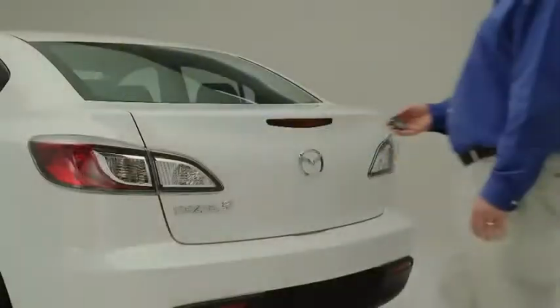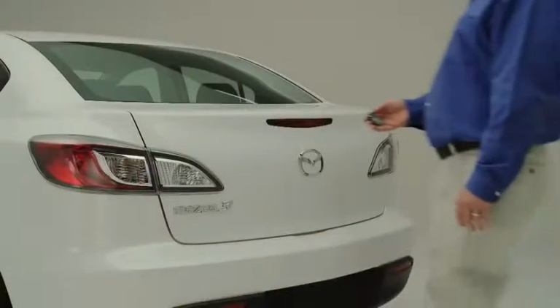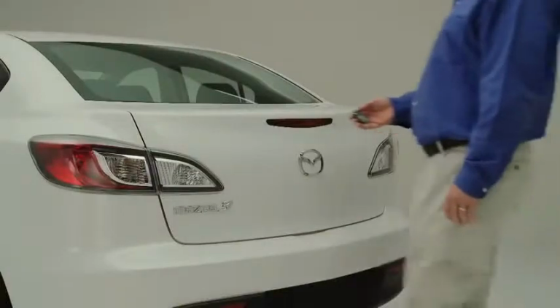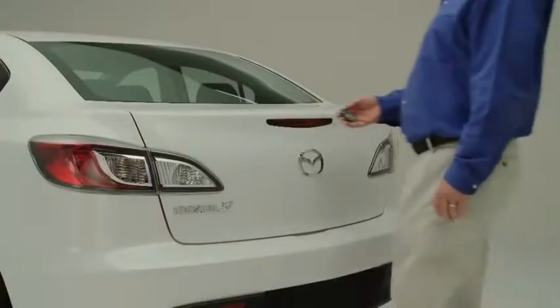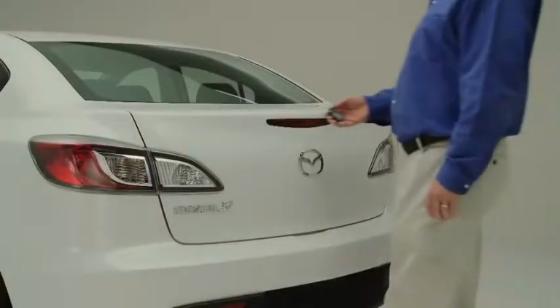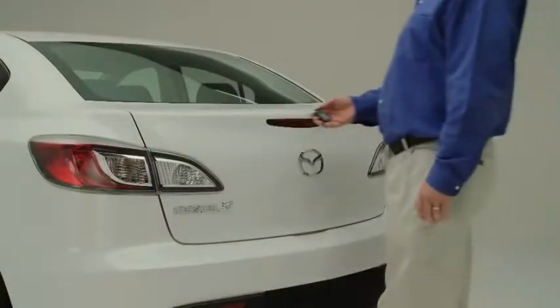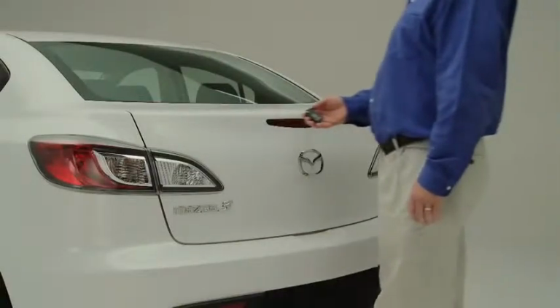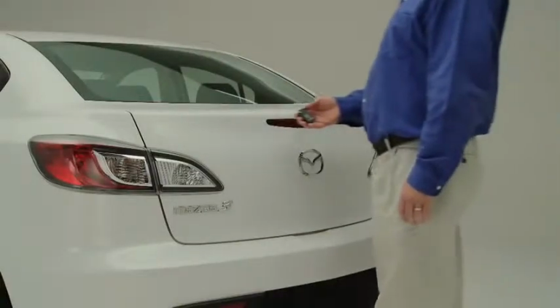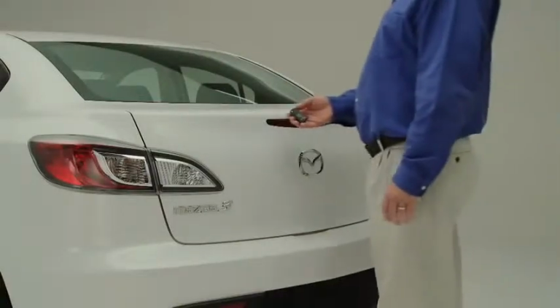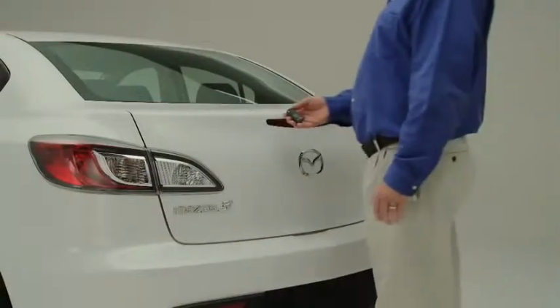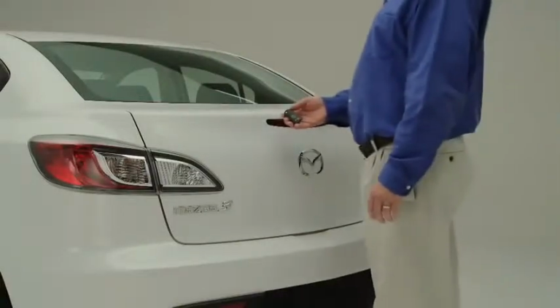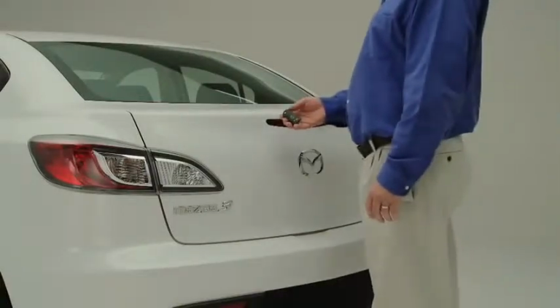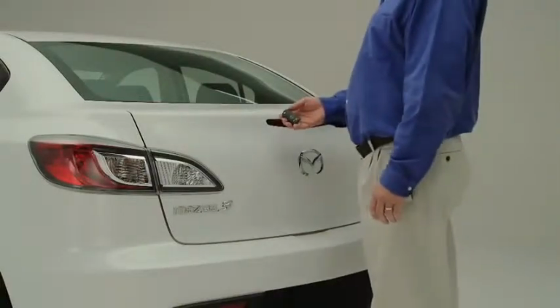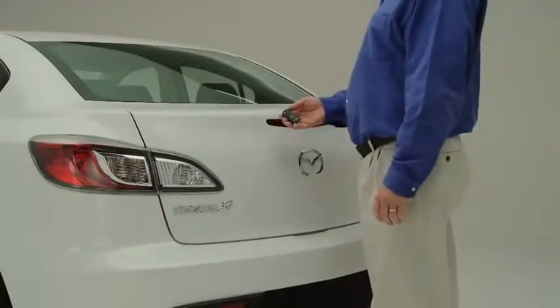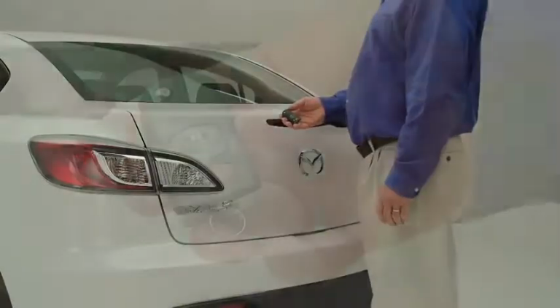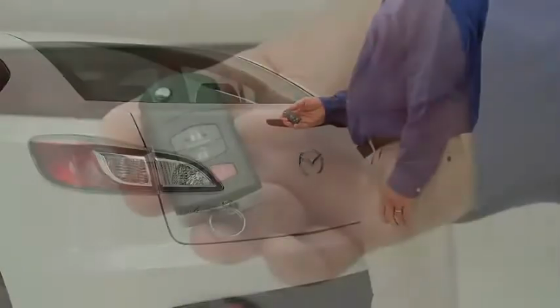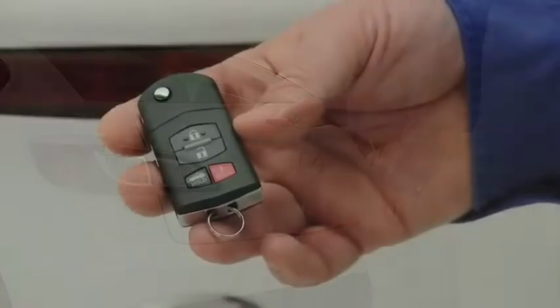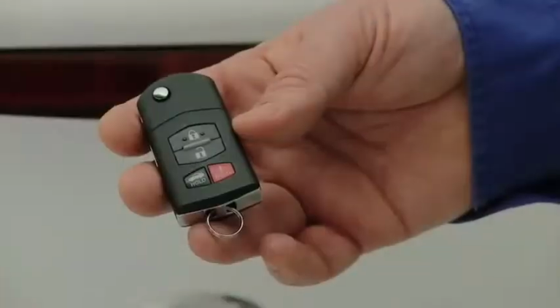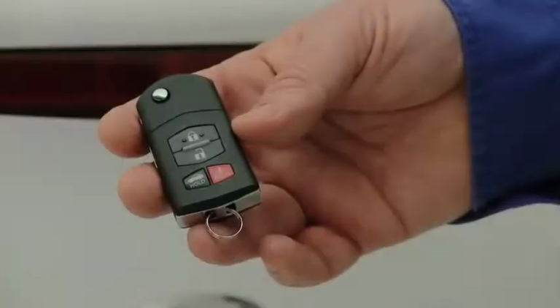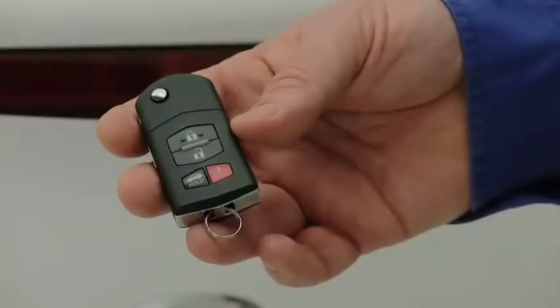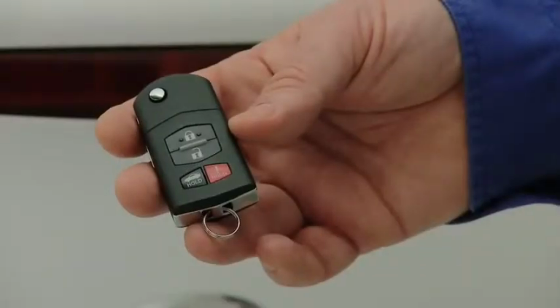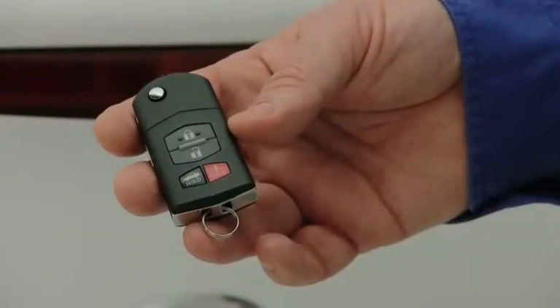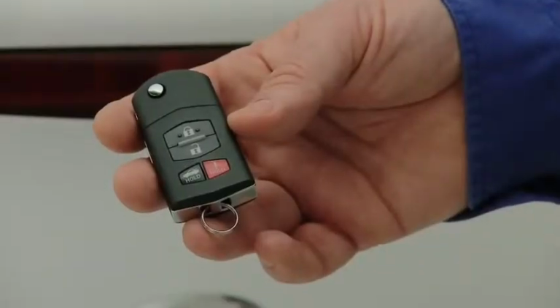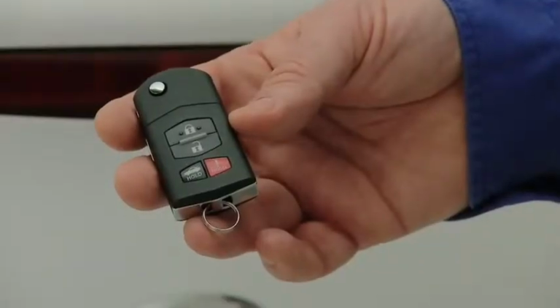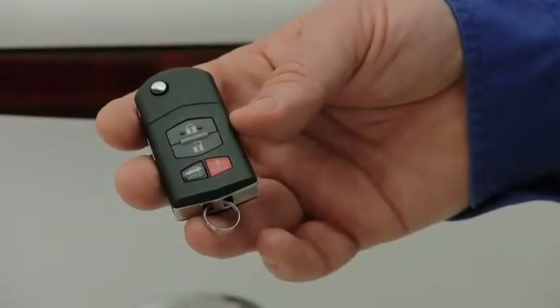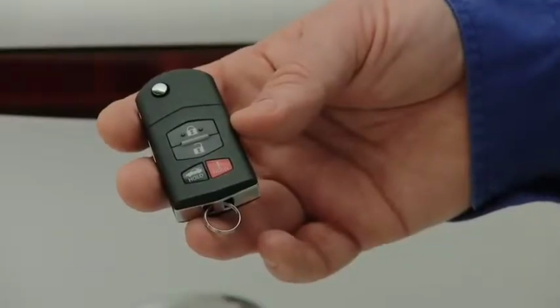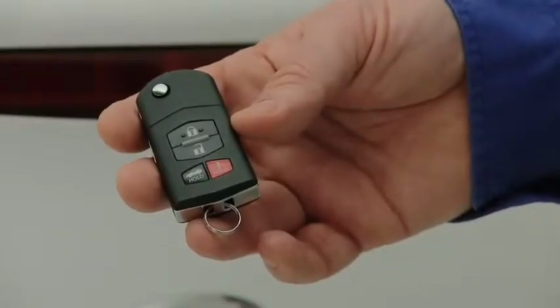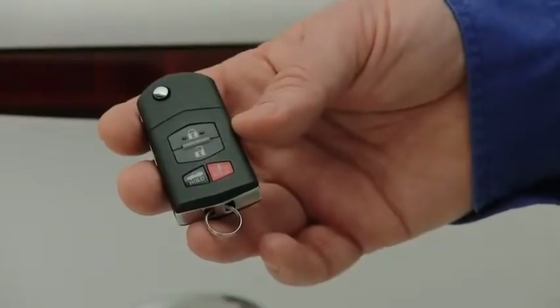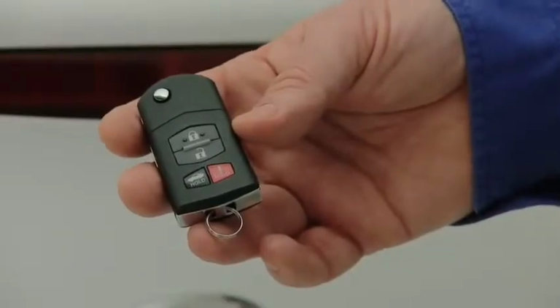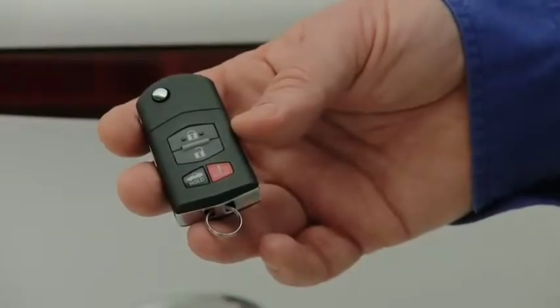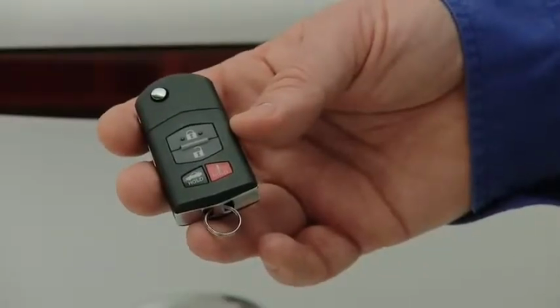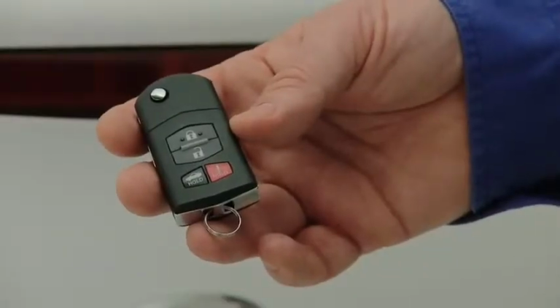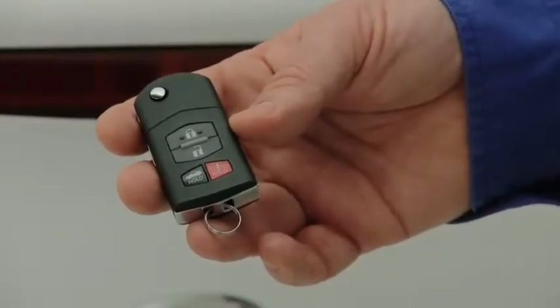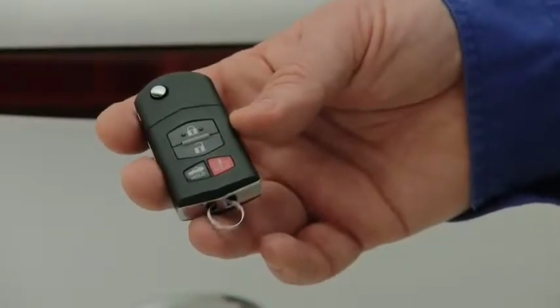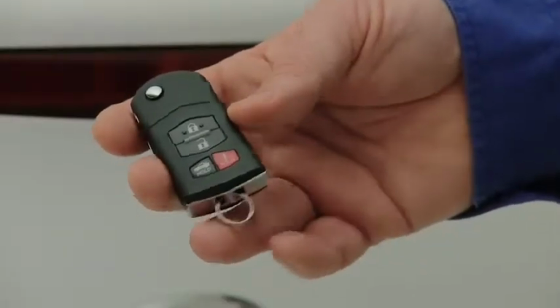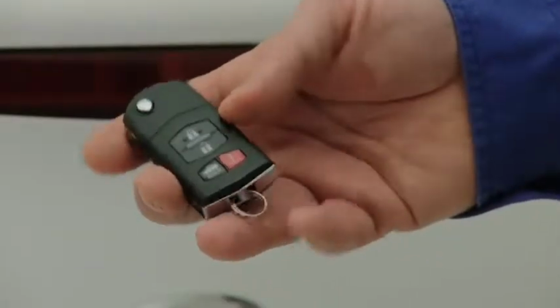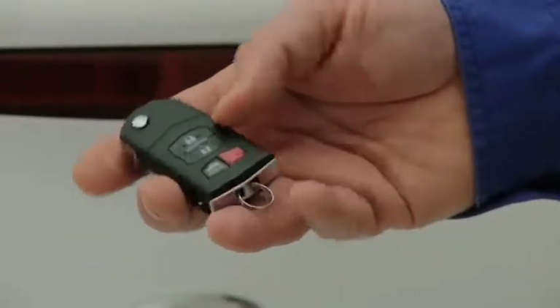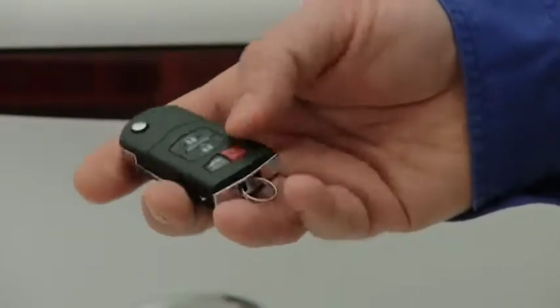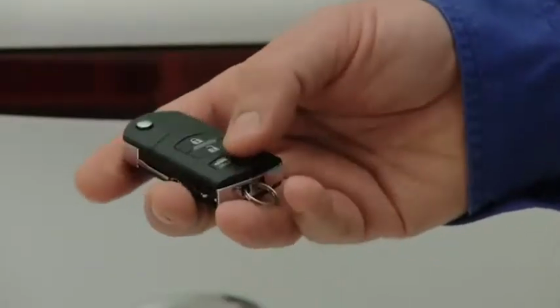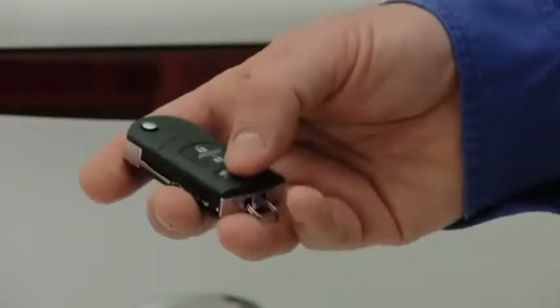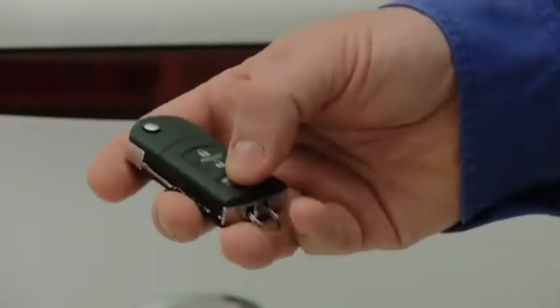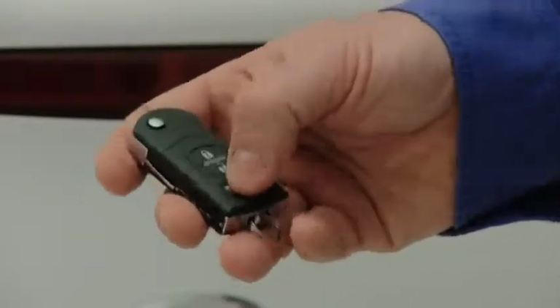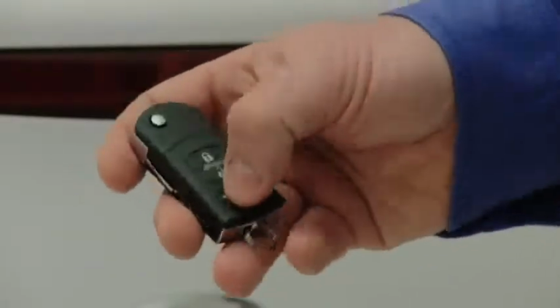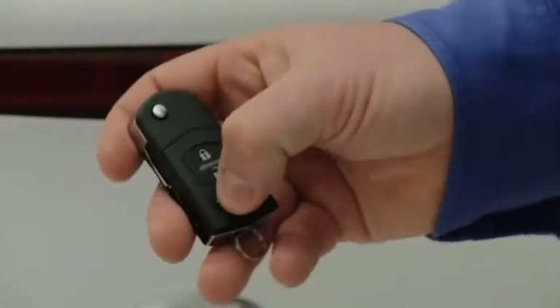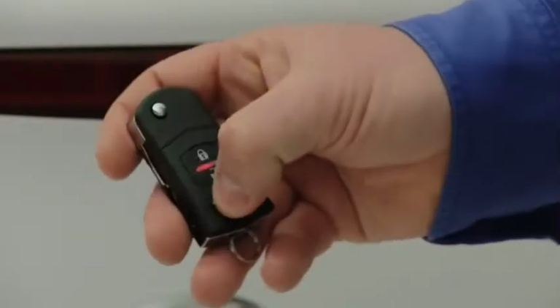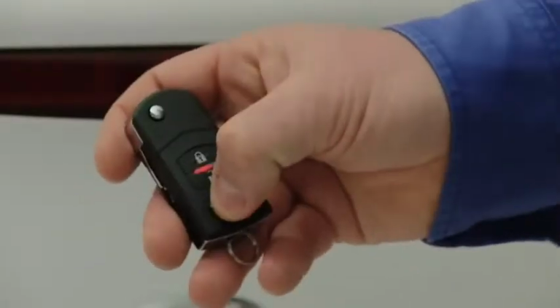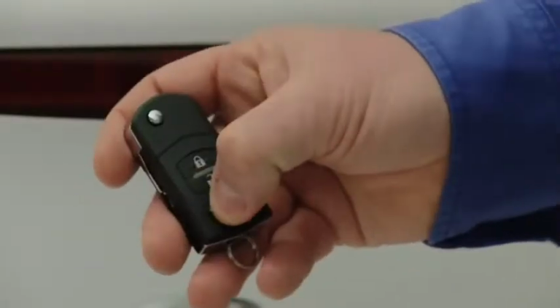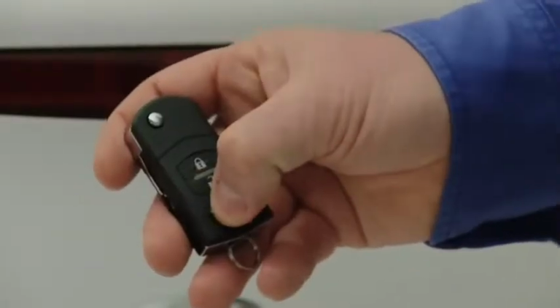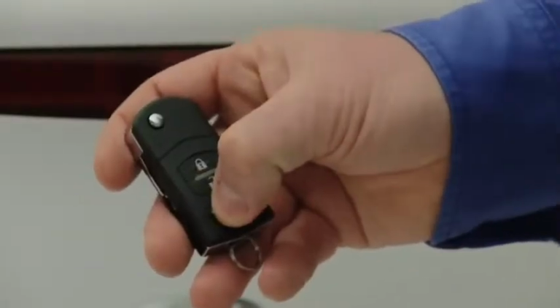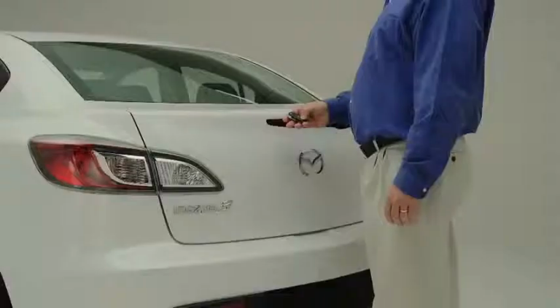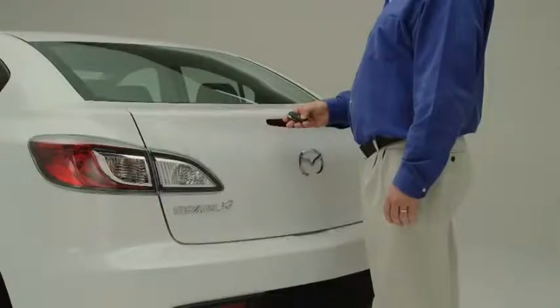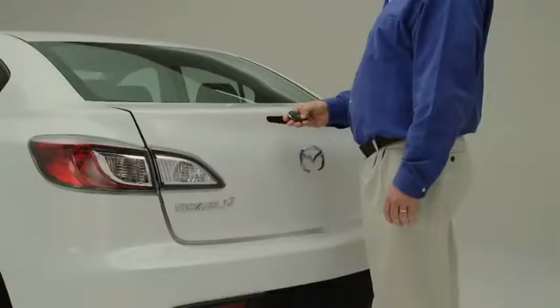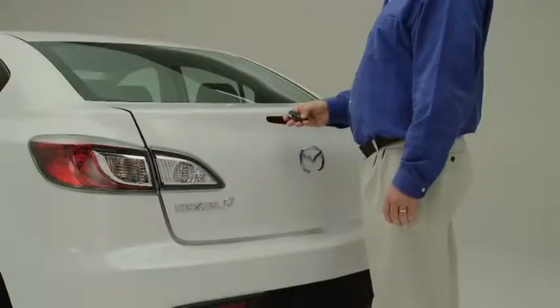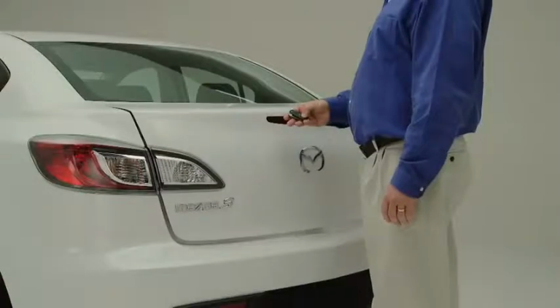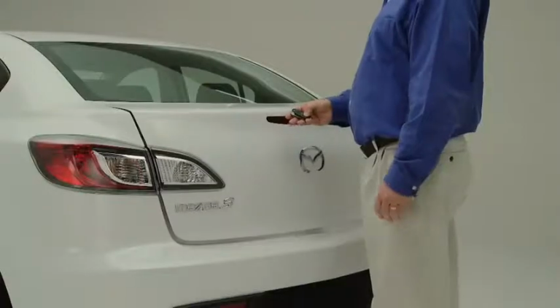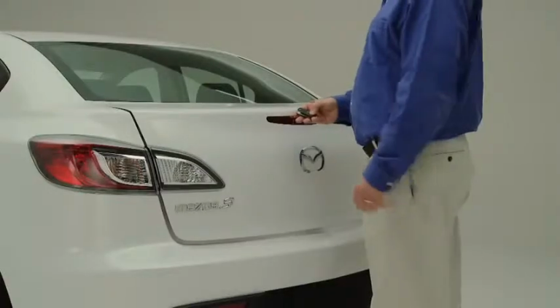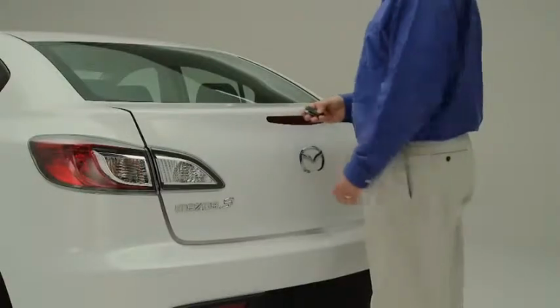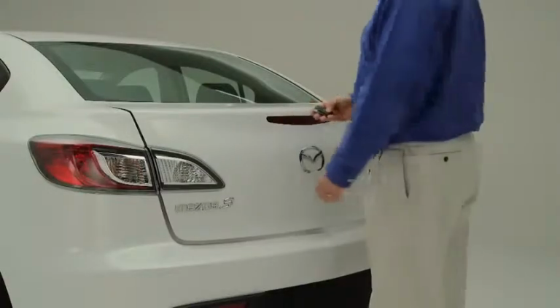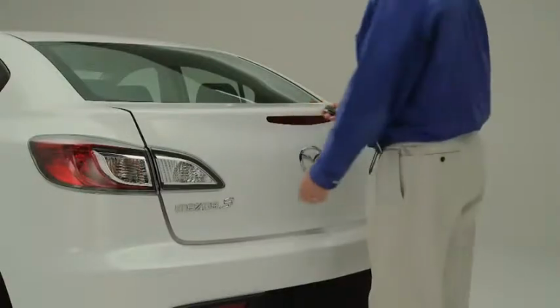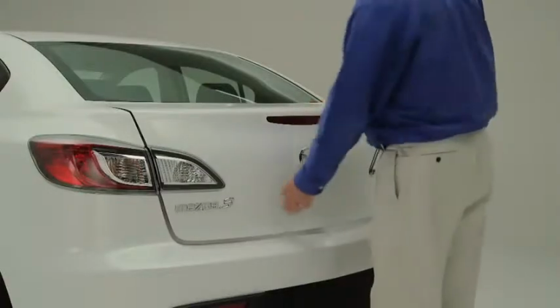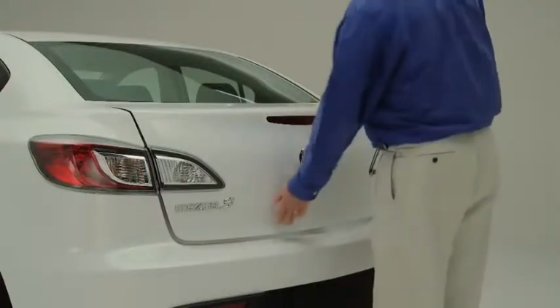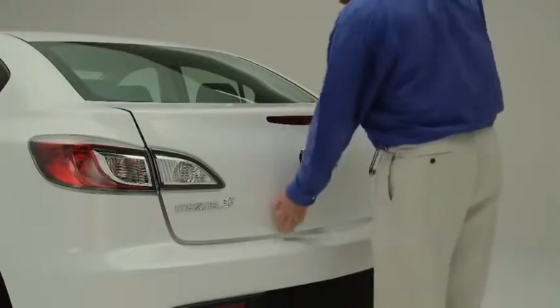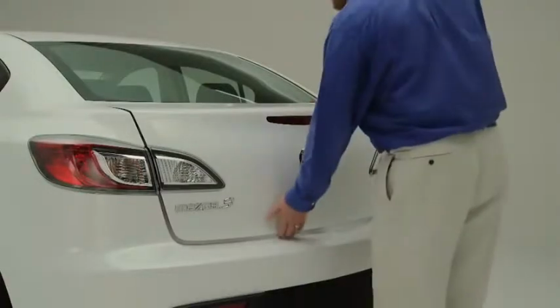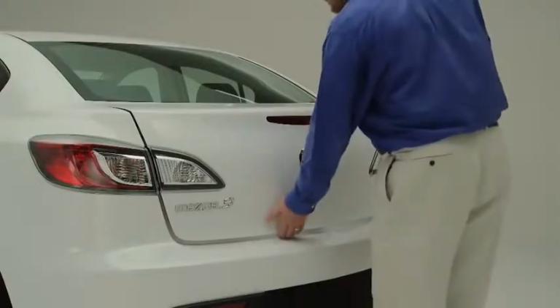To open the trunk on 4-door models, press and hold the trunk button until the trunk lid opens.